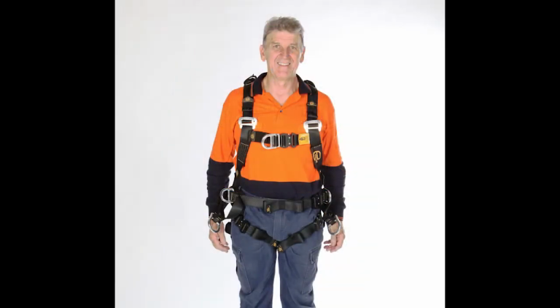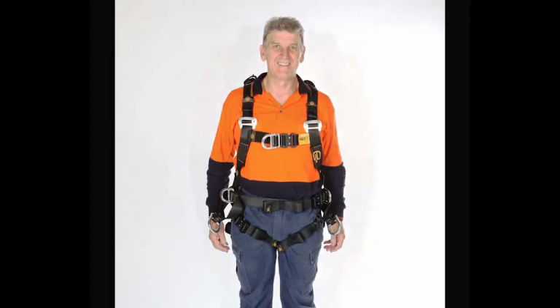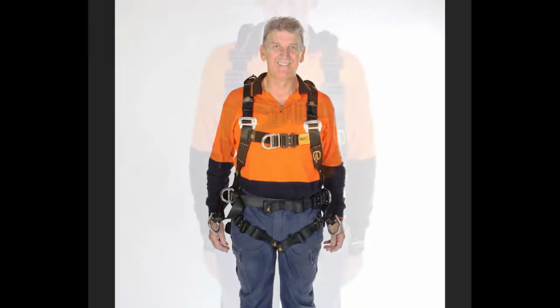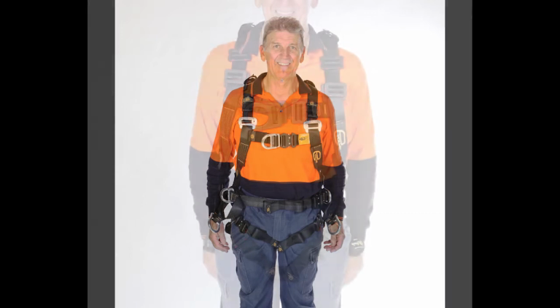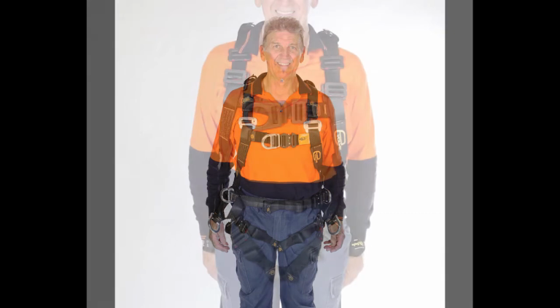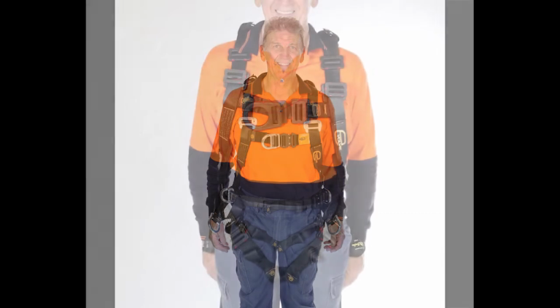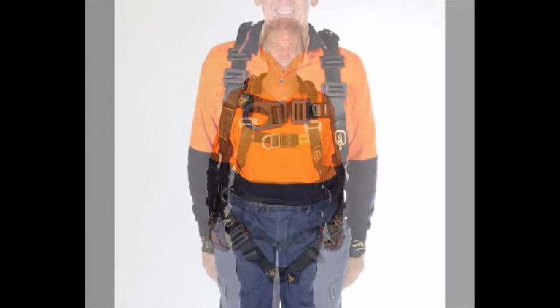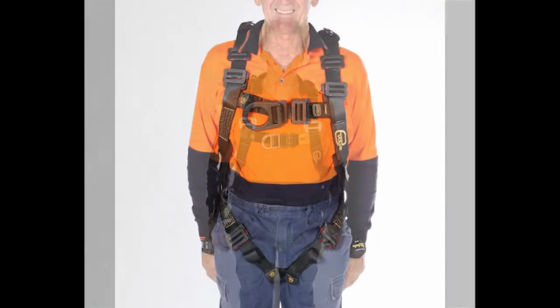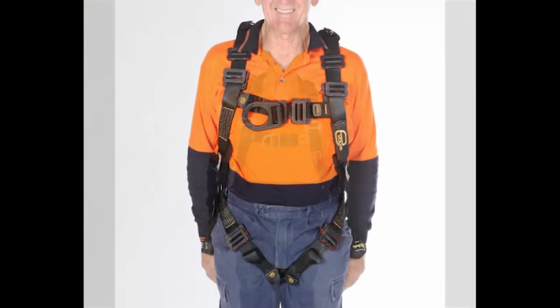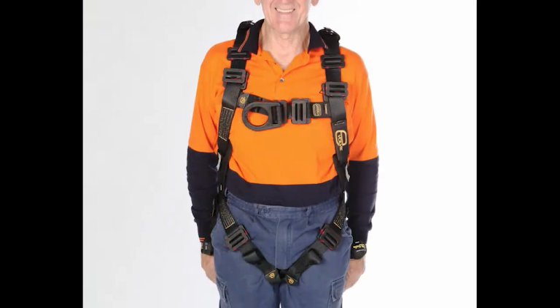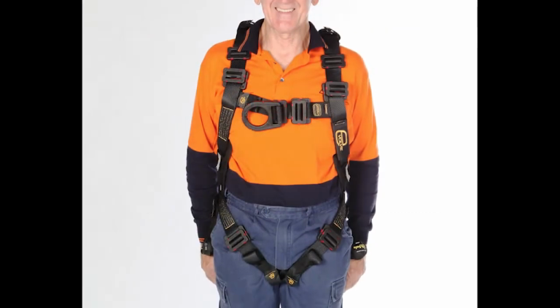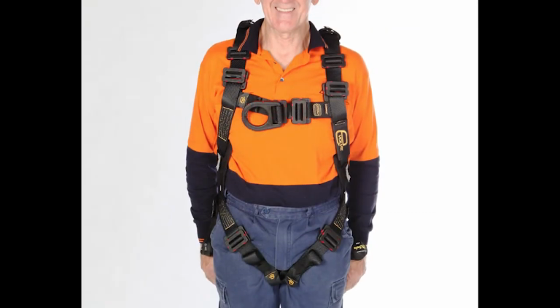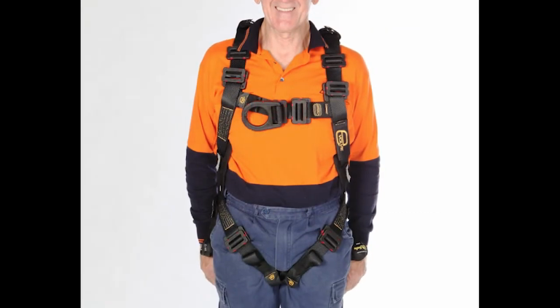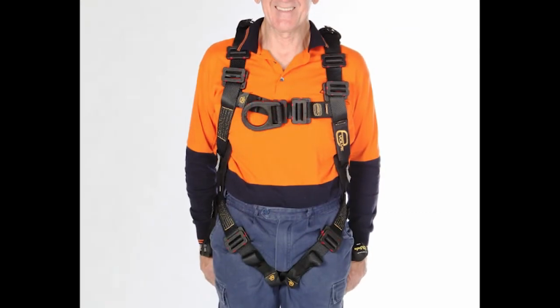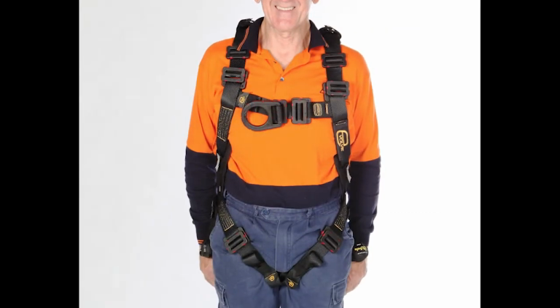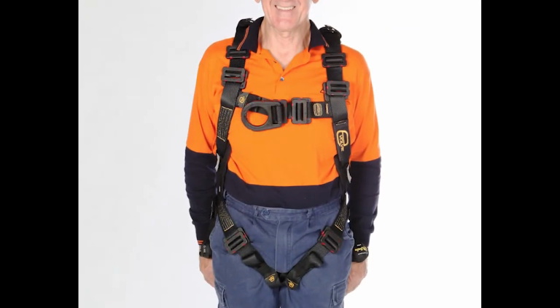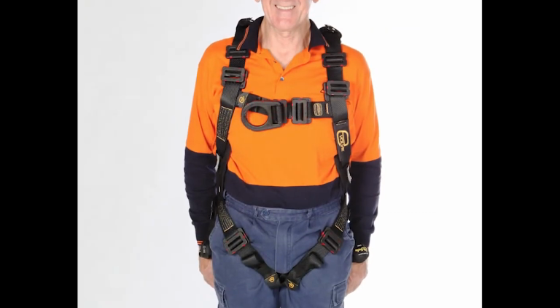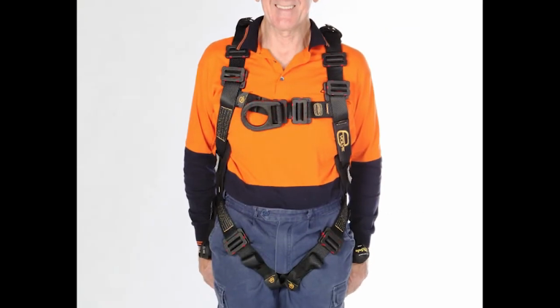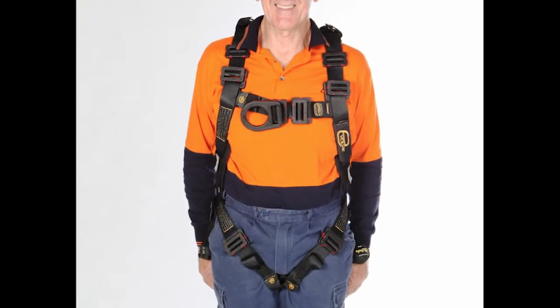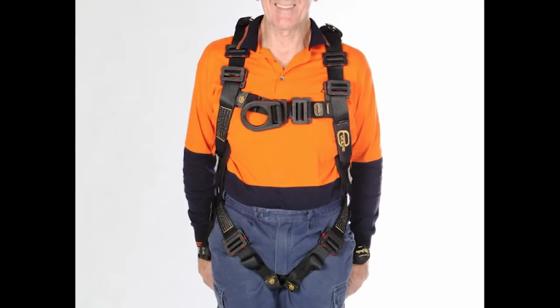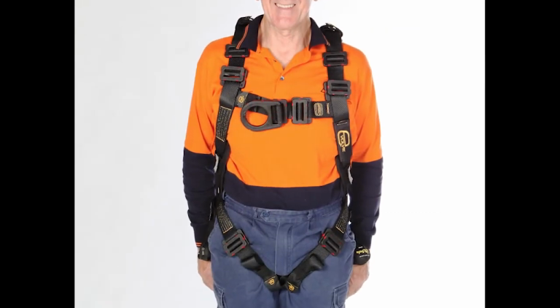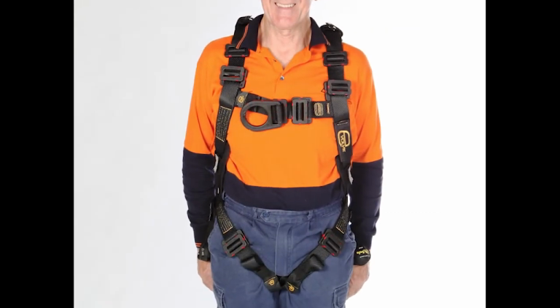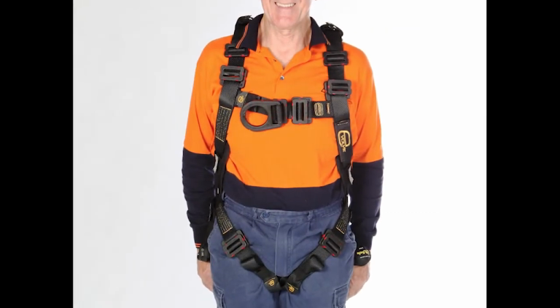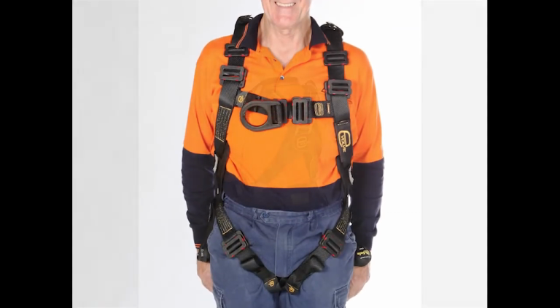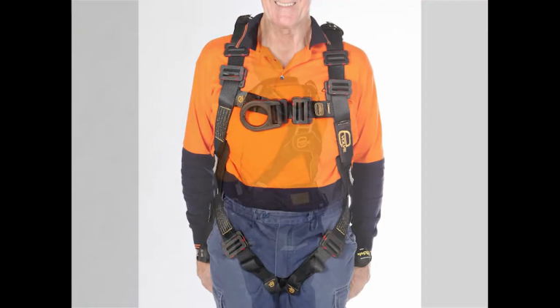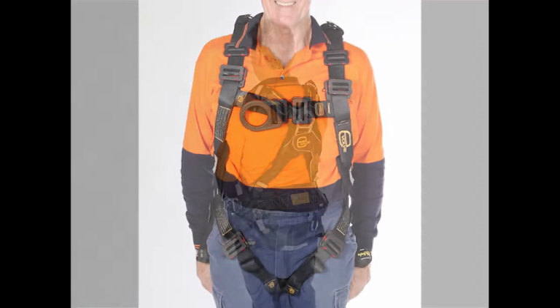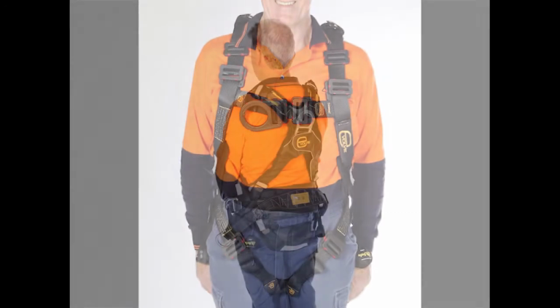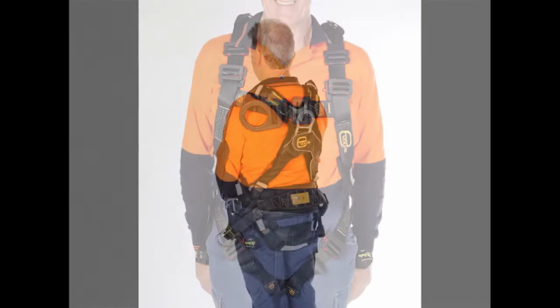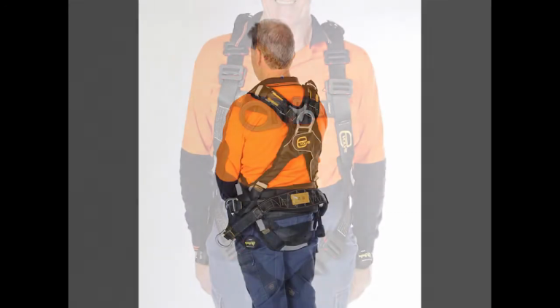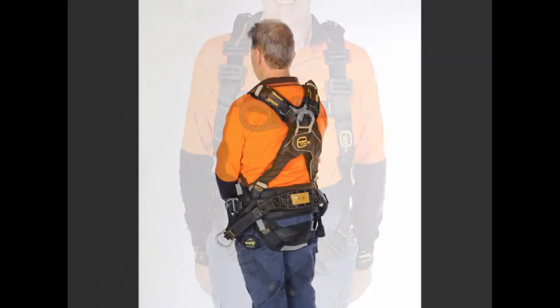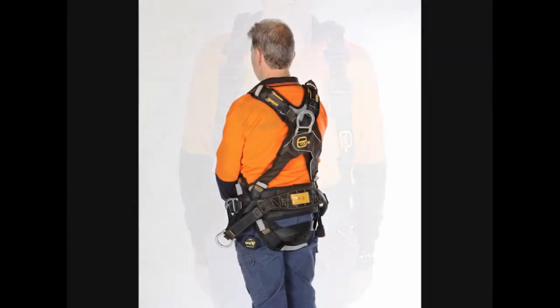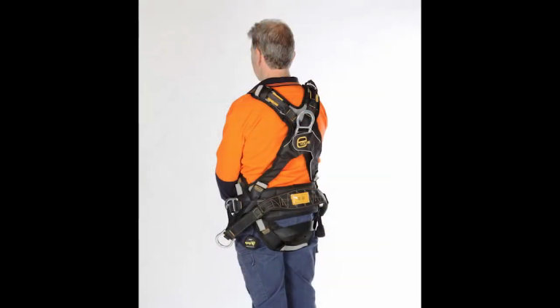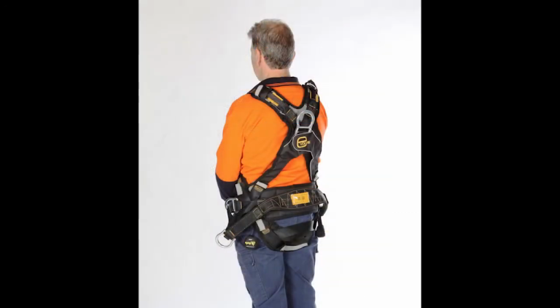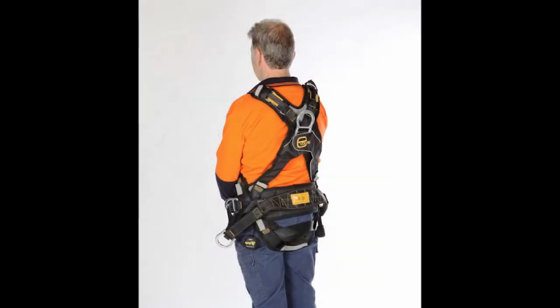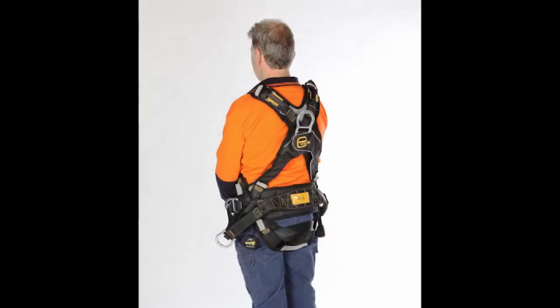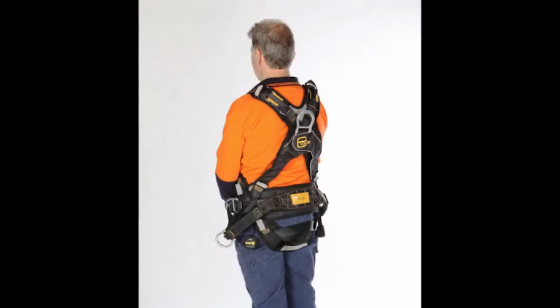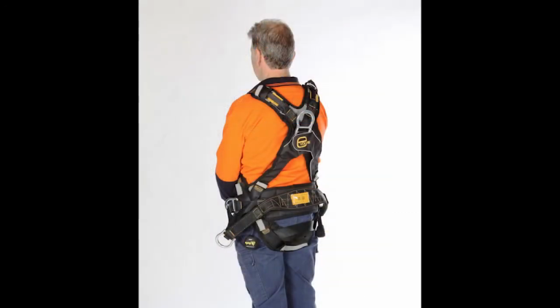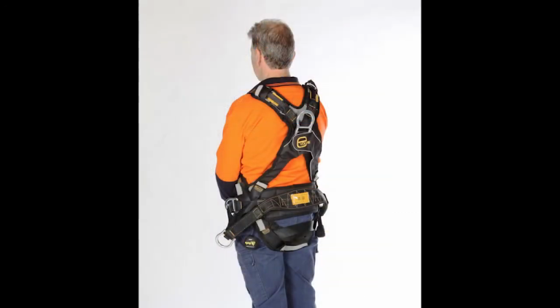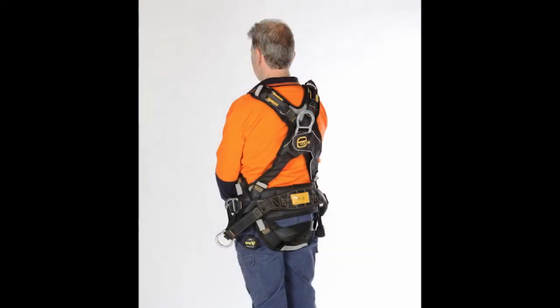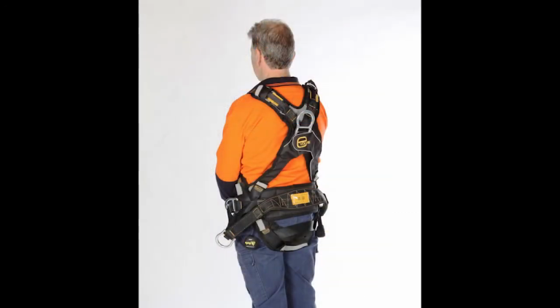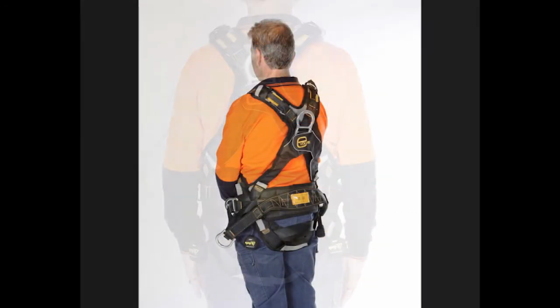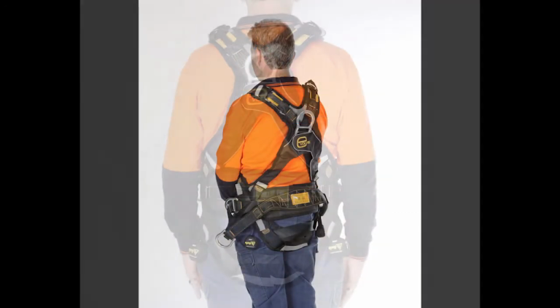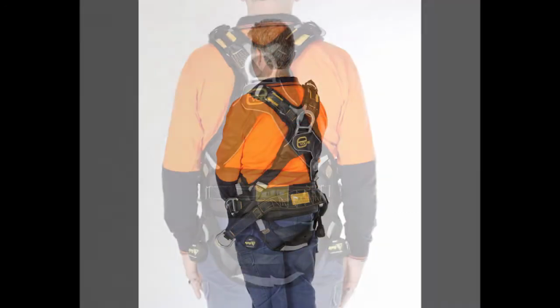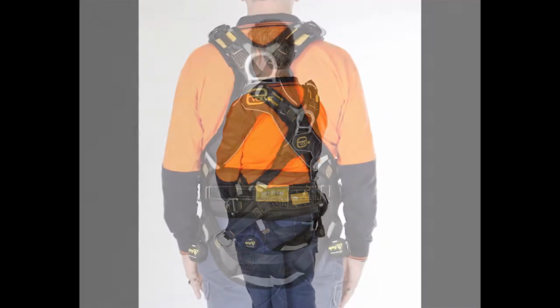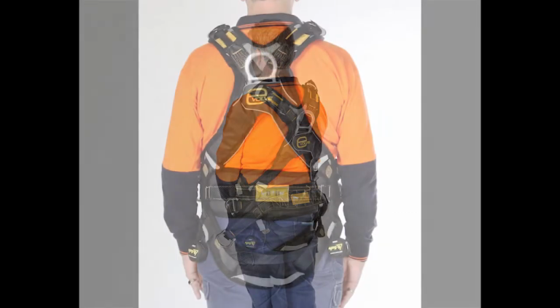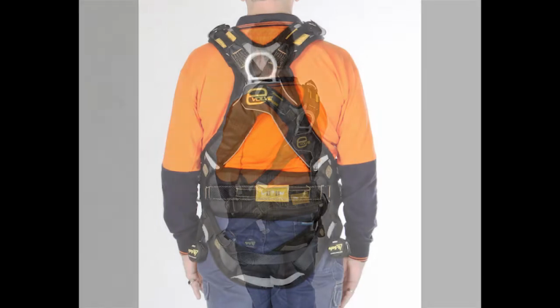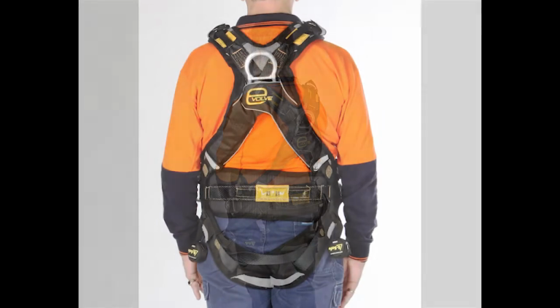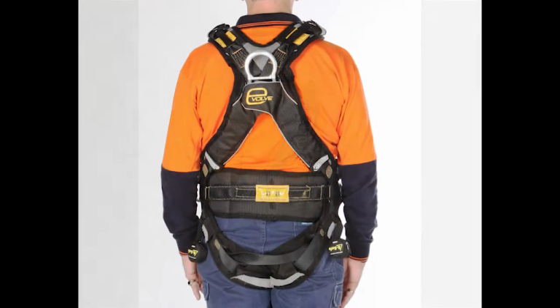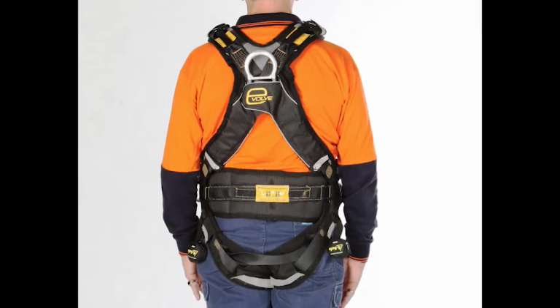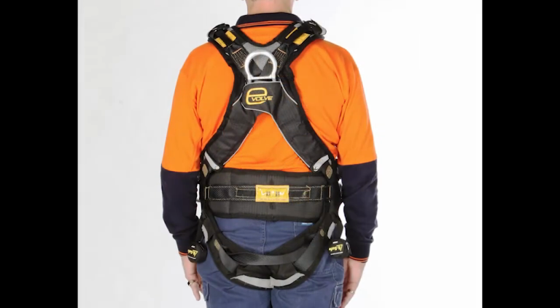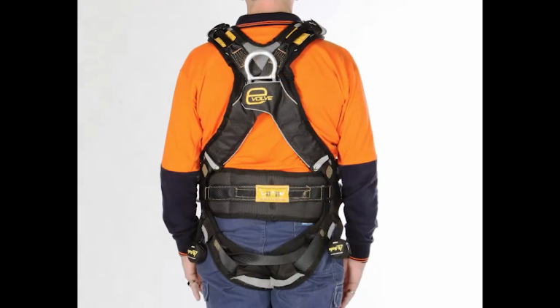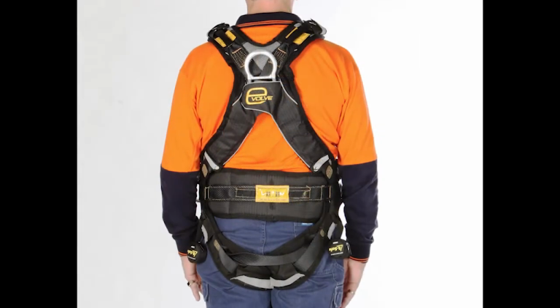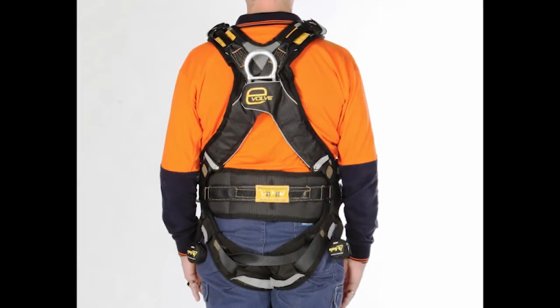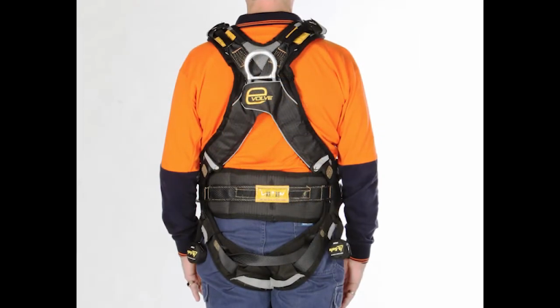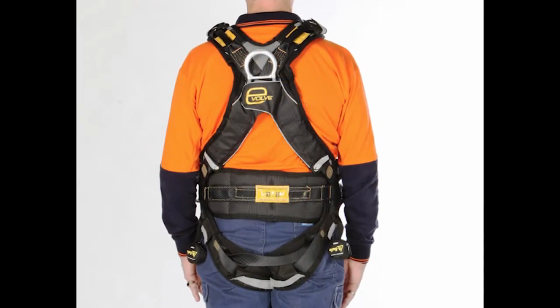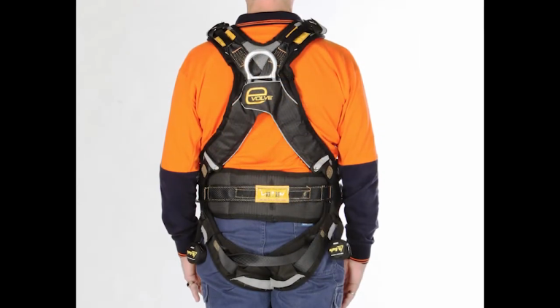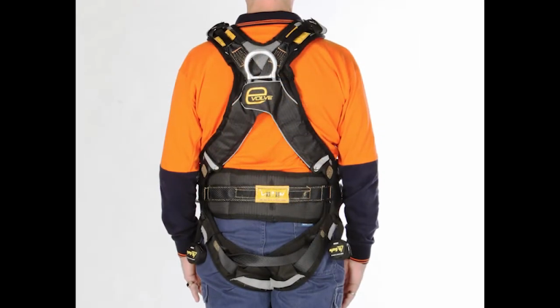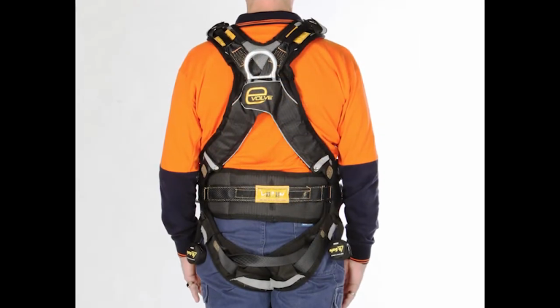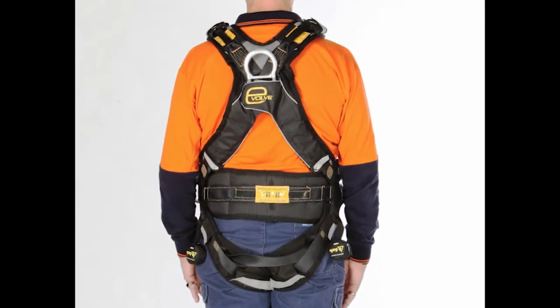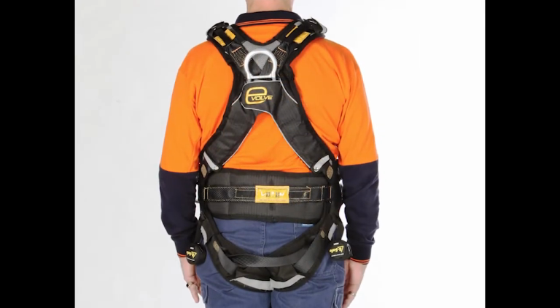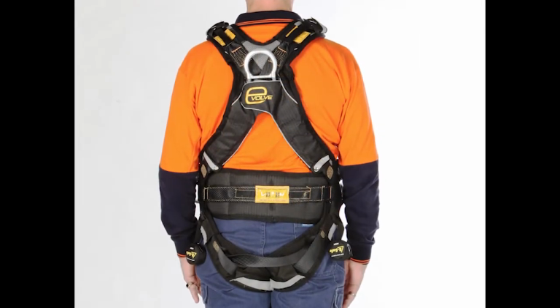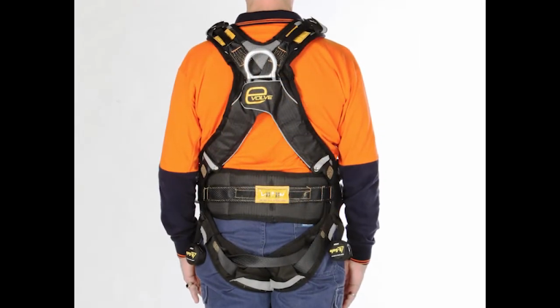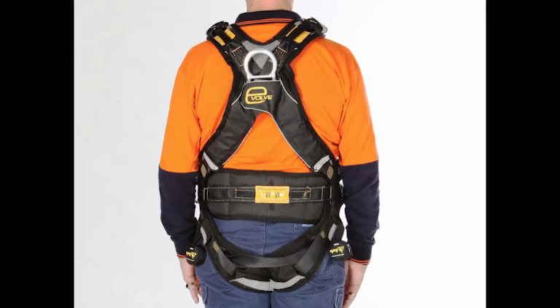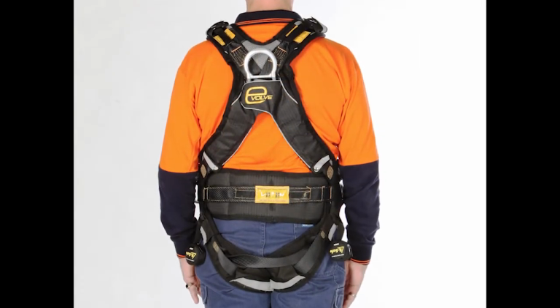As for sizing, the standard size as usual fits most of our workforce, with the large sizing also available.